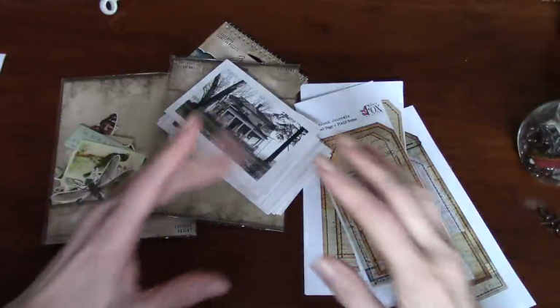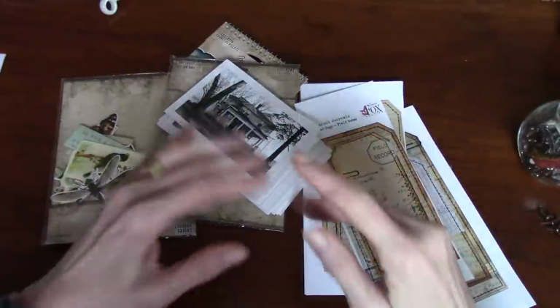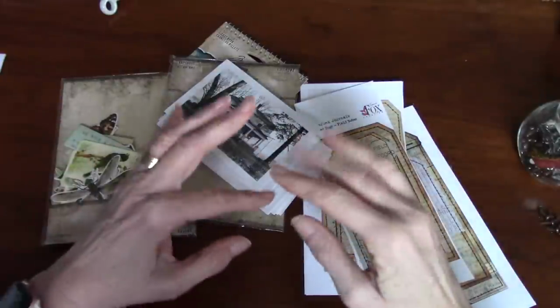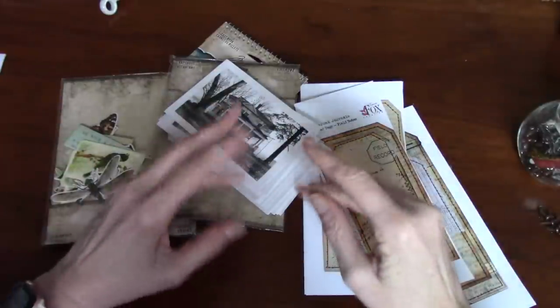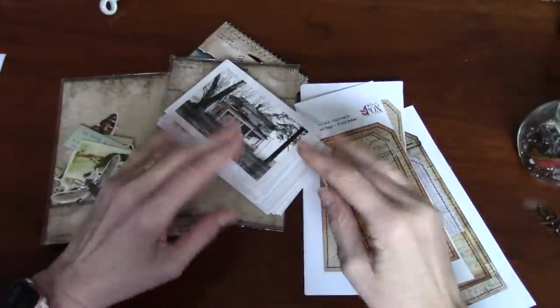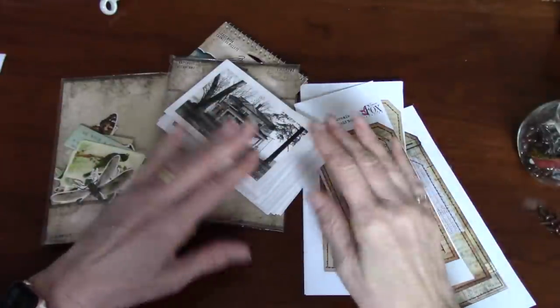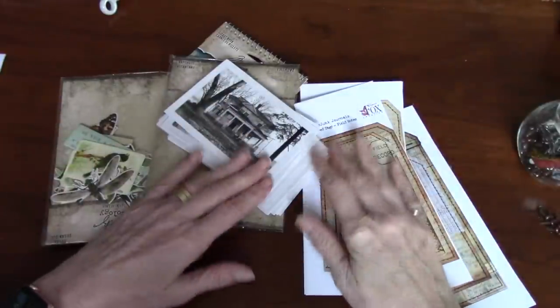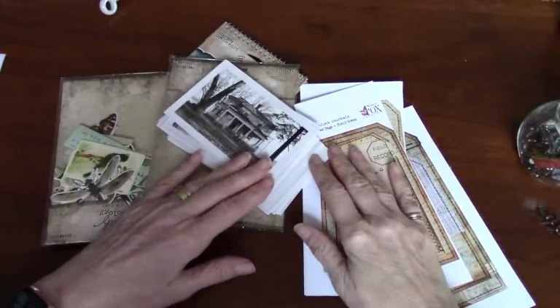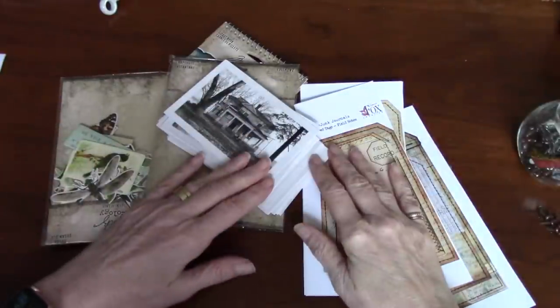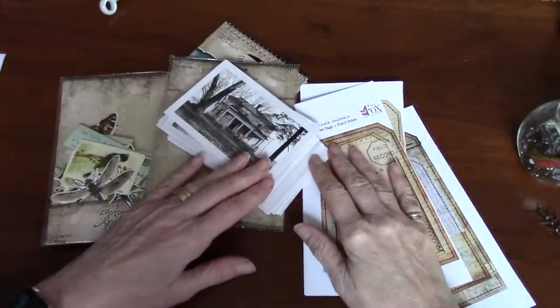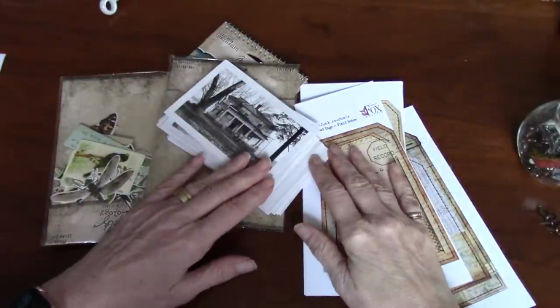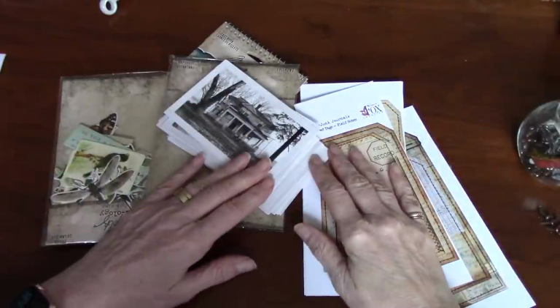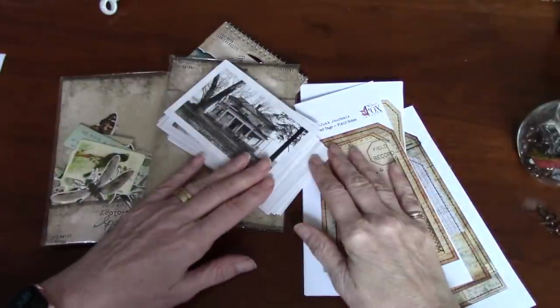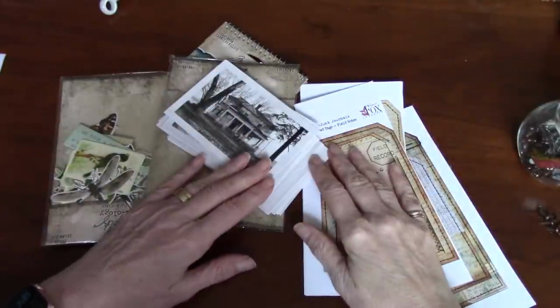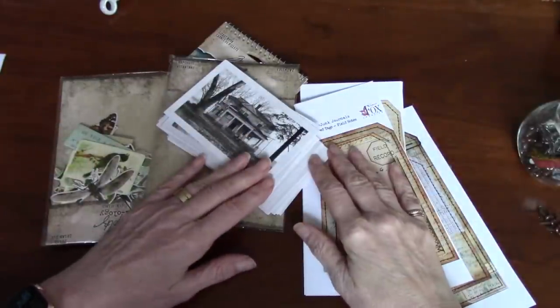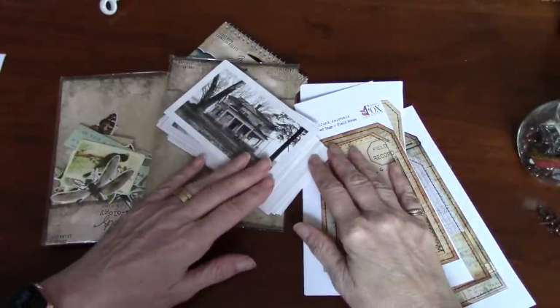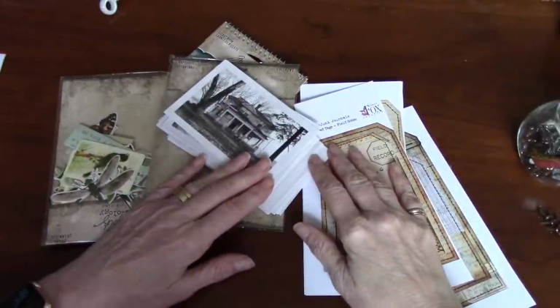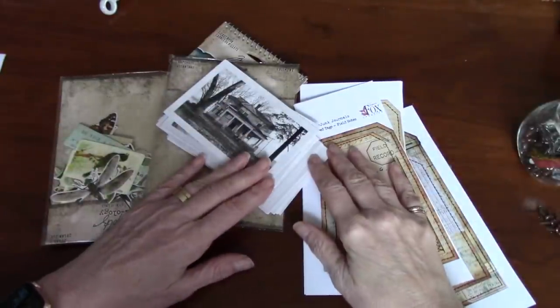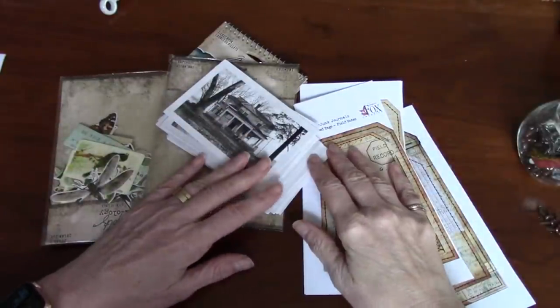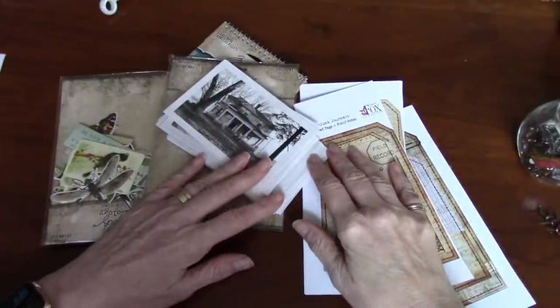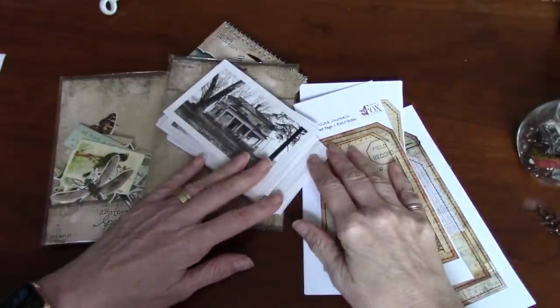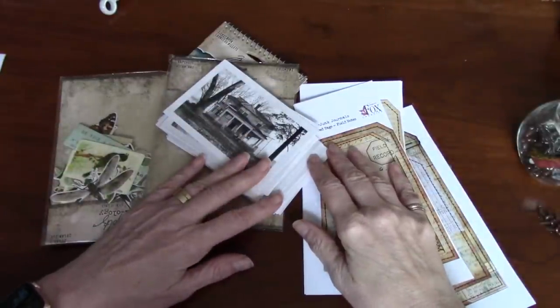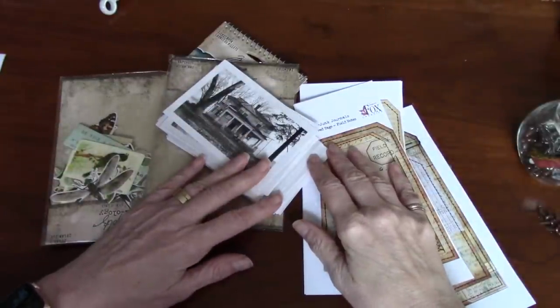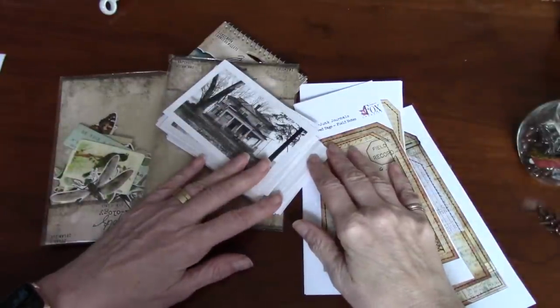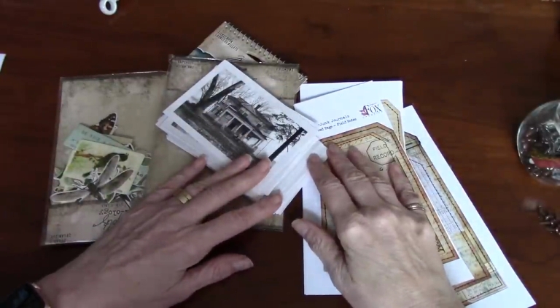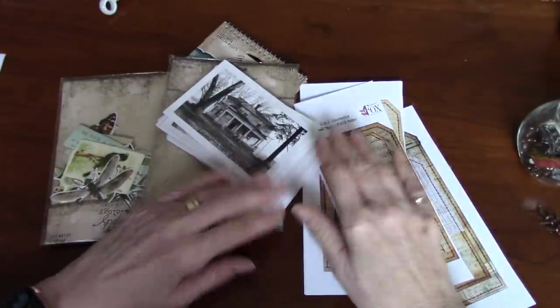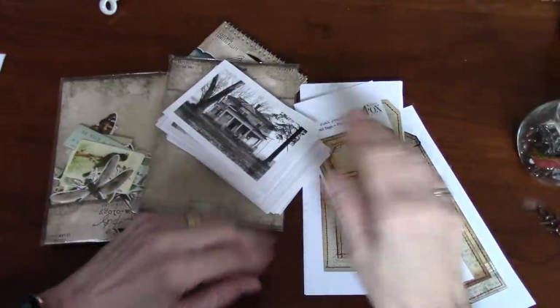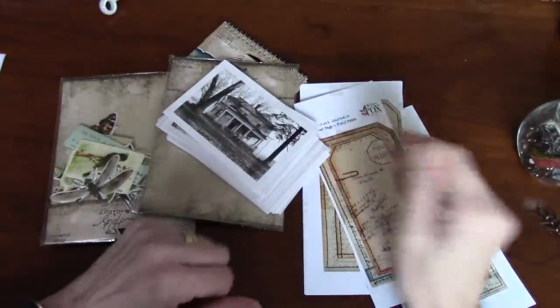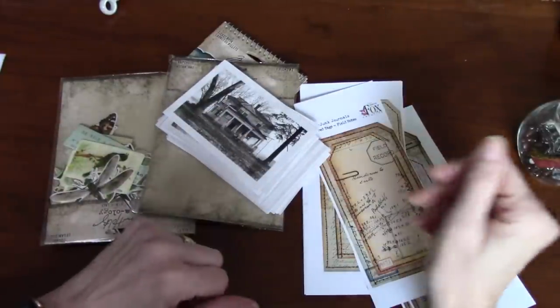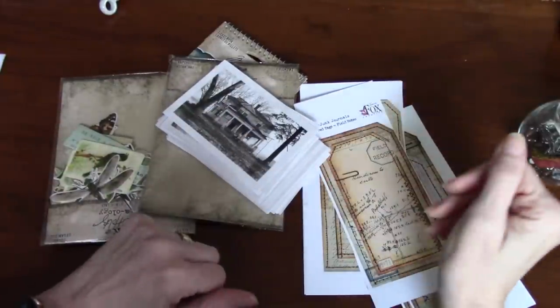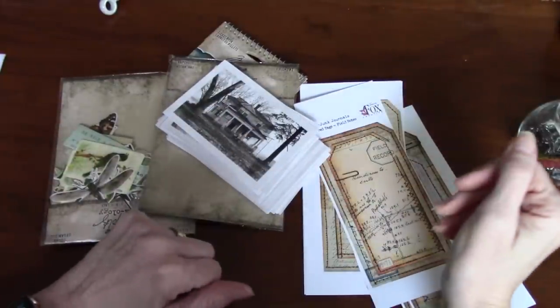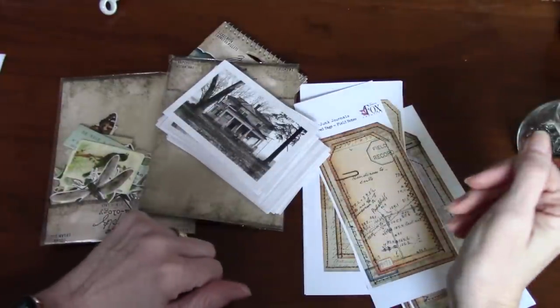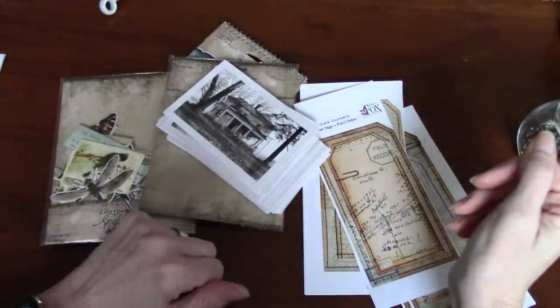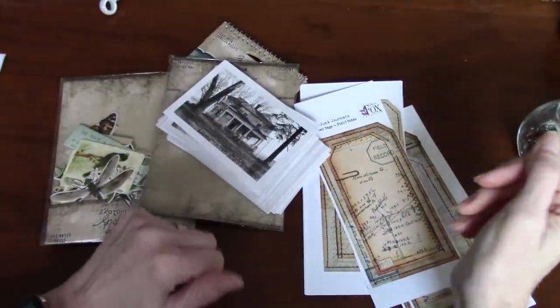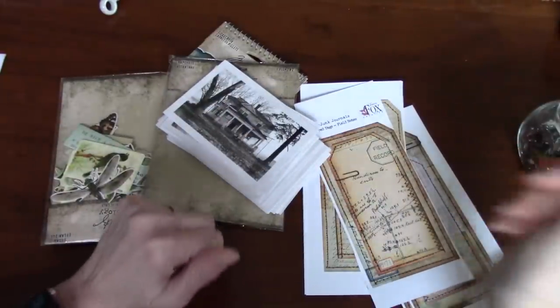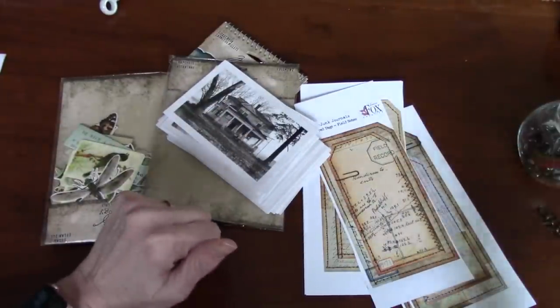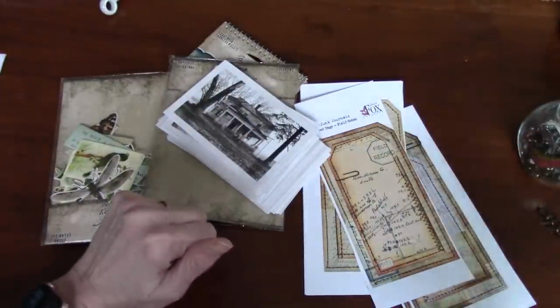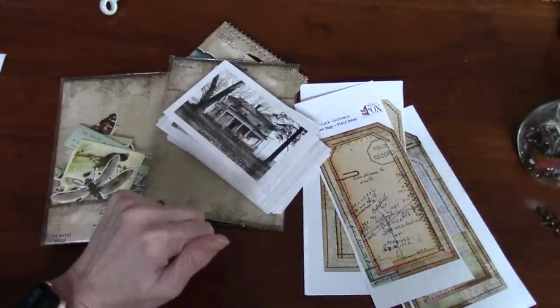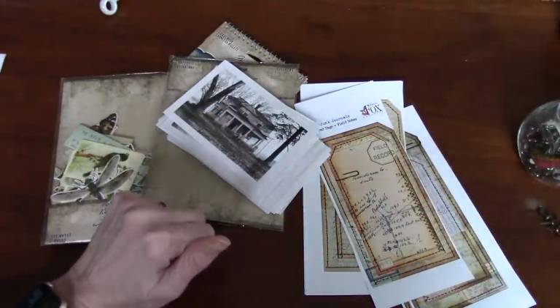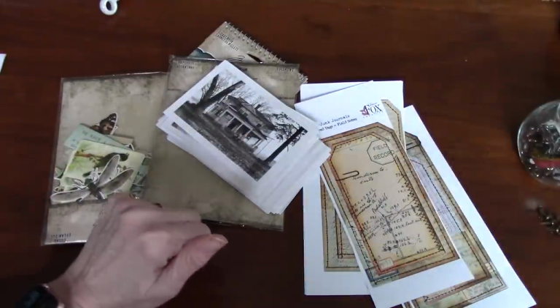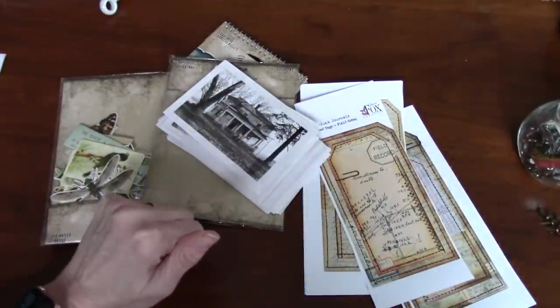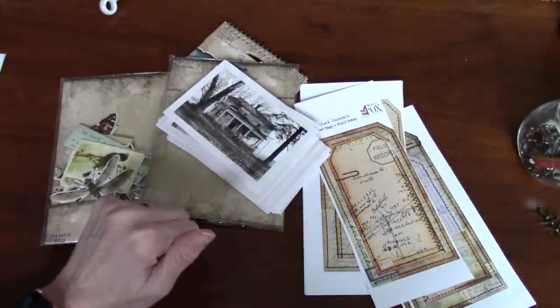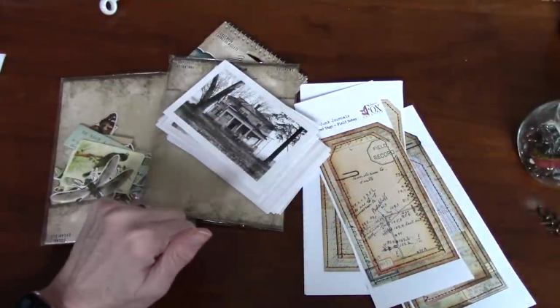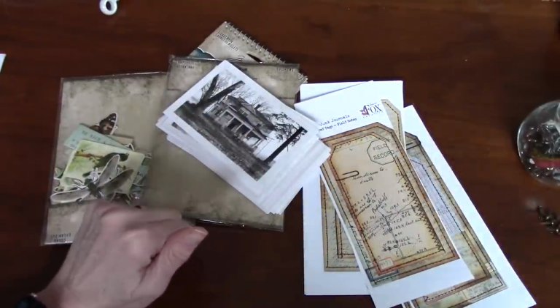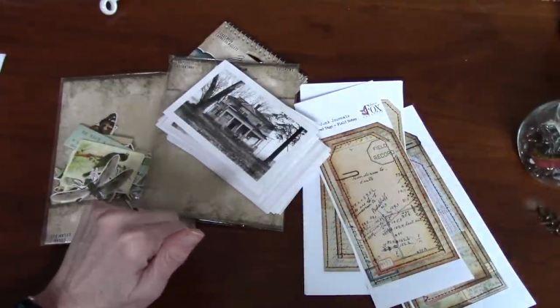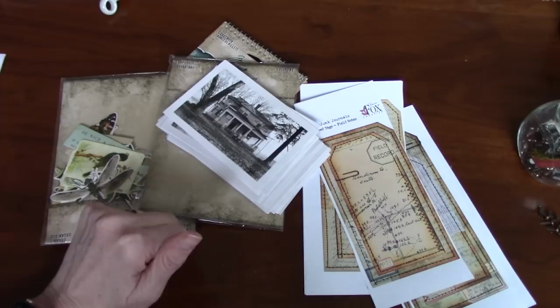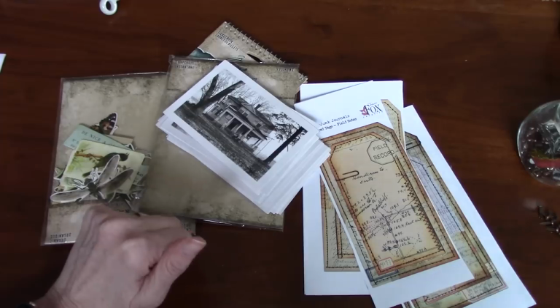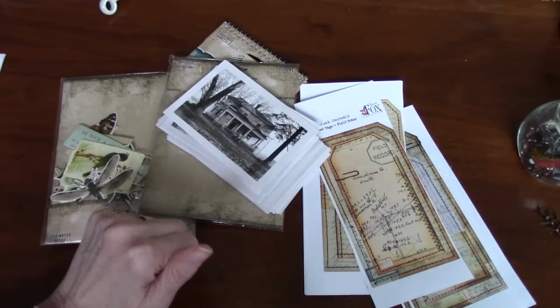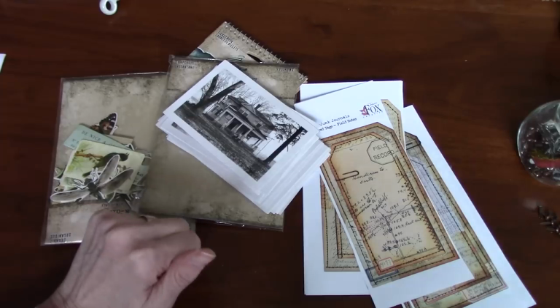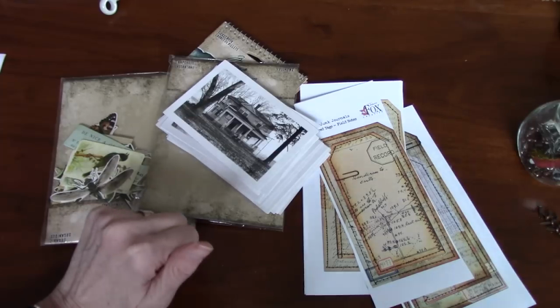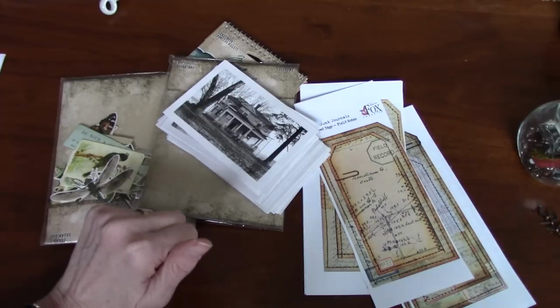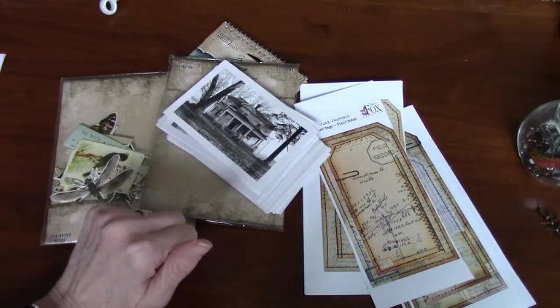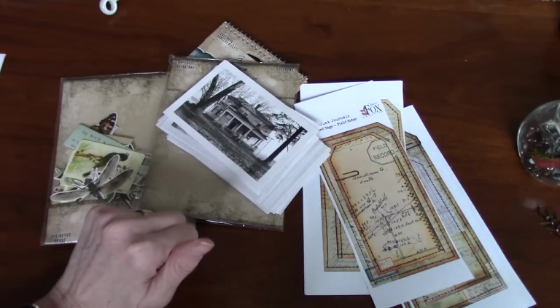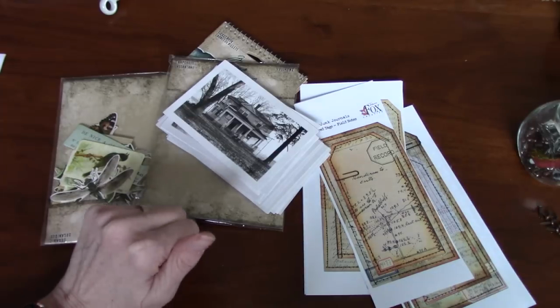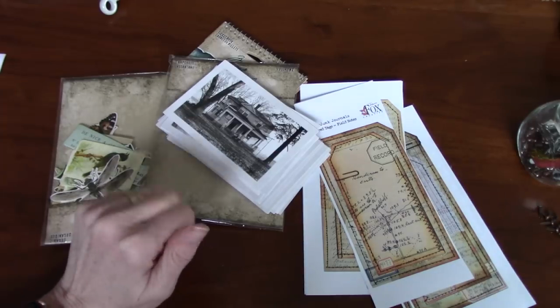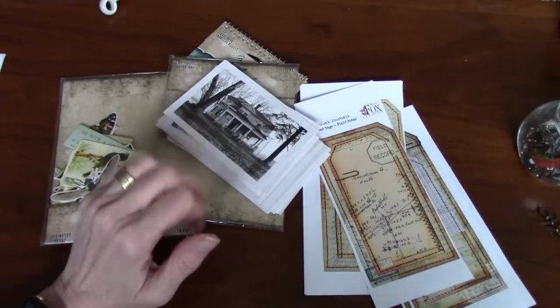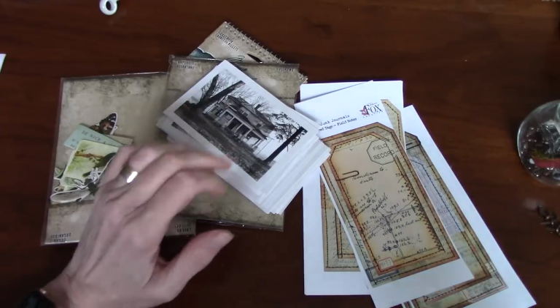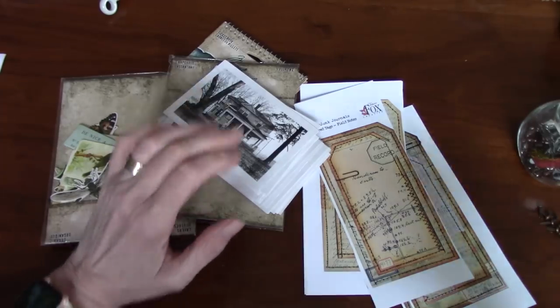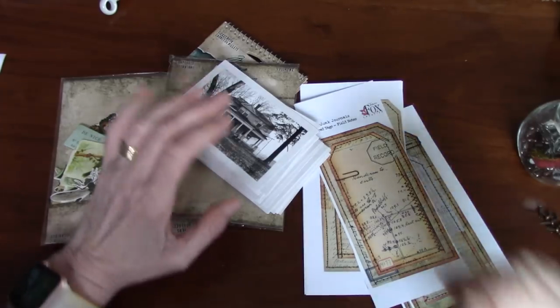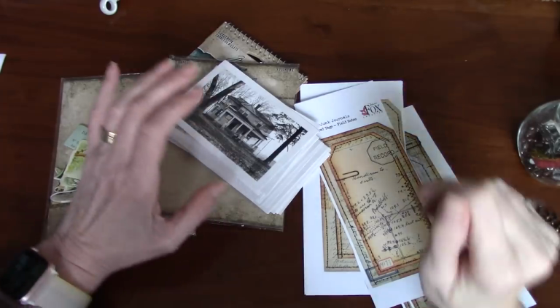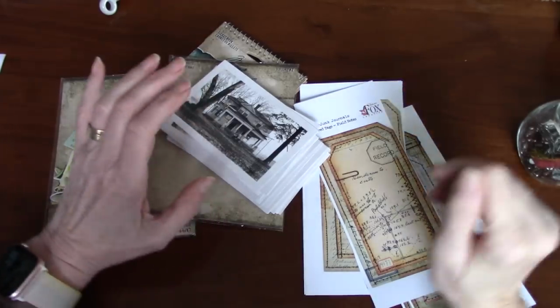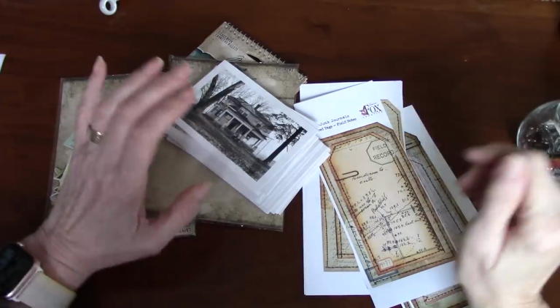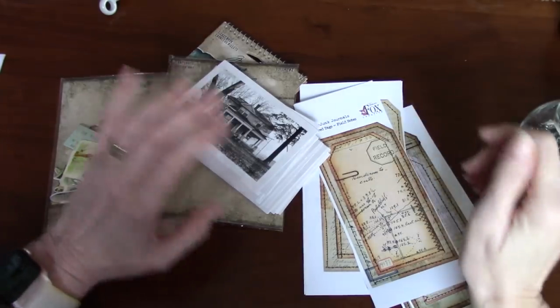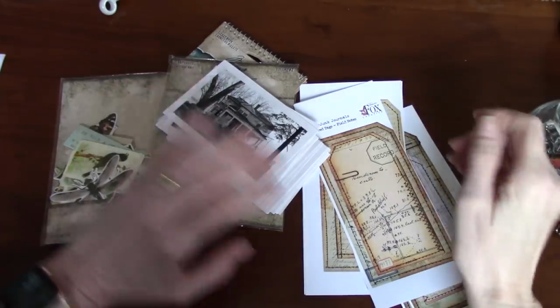Hi everyone, it's Wendy. Welcome back to my channel. Today I thought it would be fun to make some Tim Holtz tags.